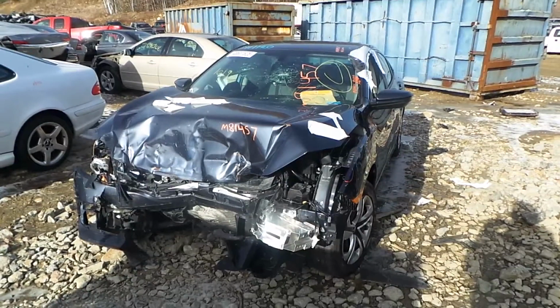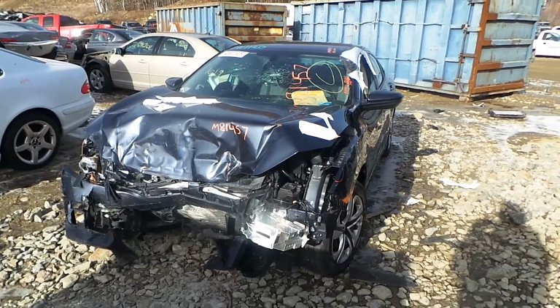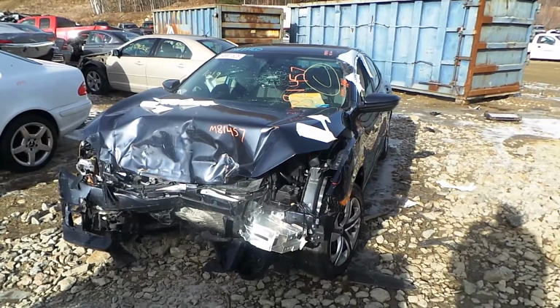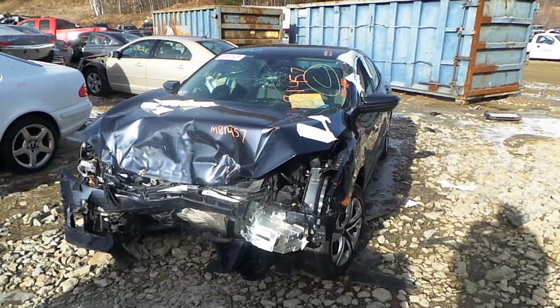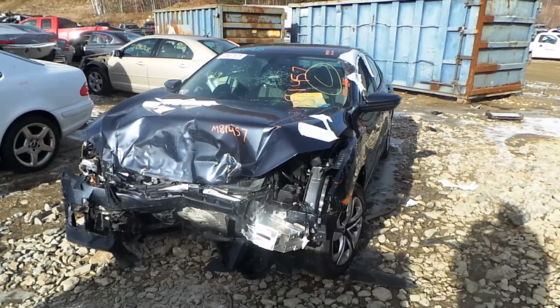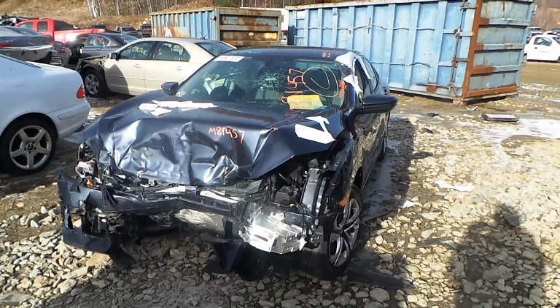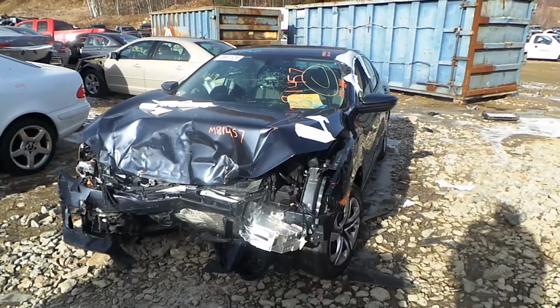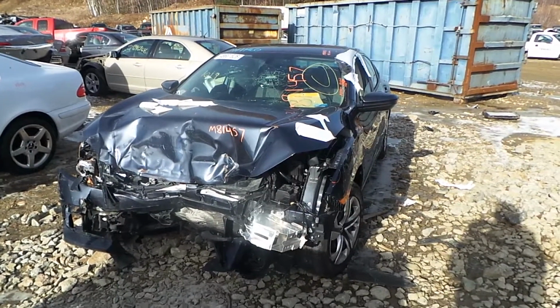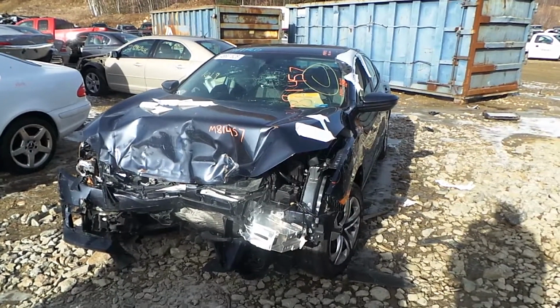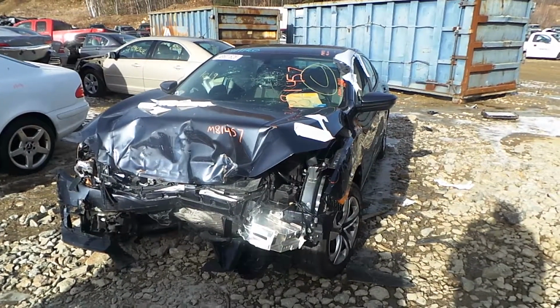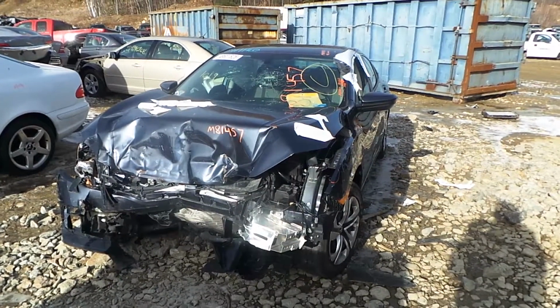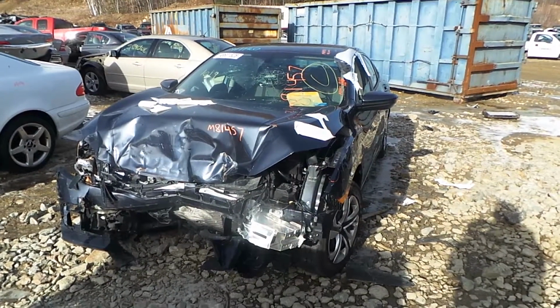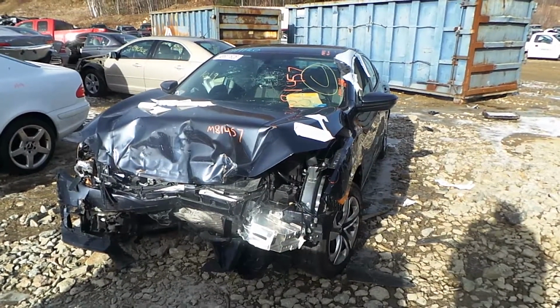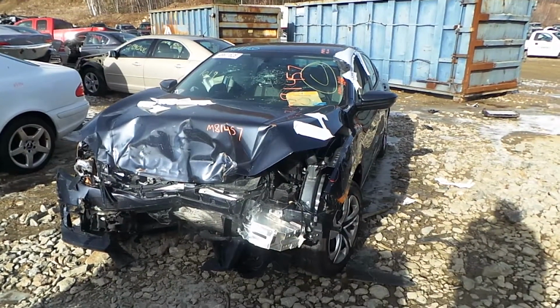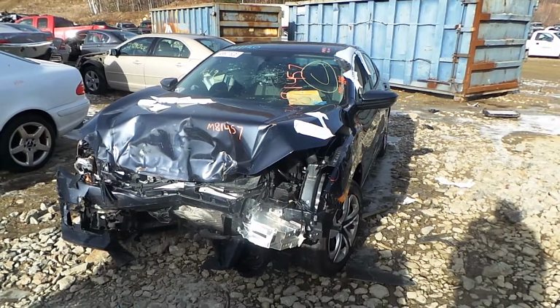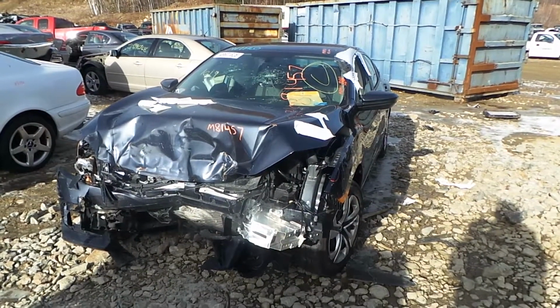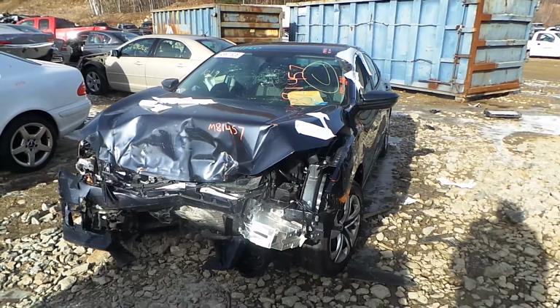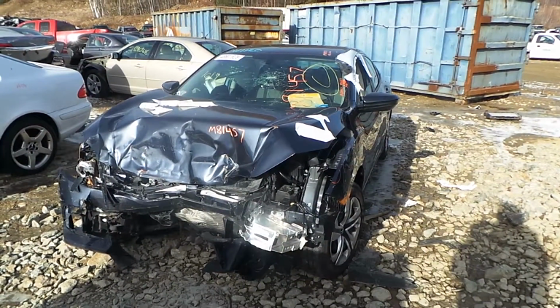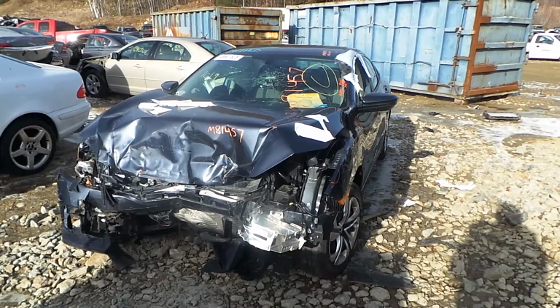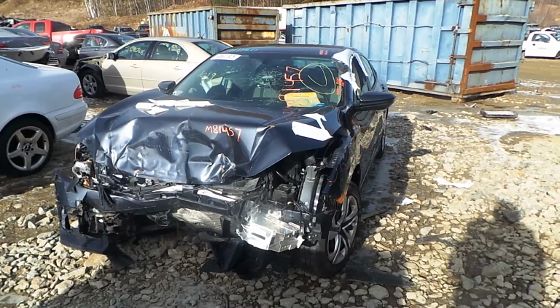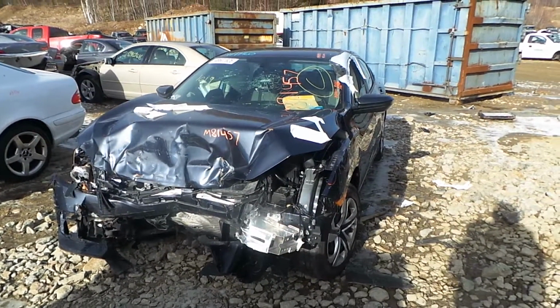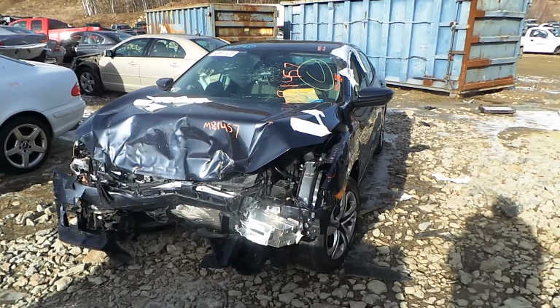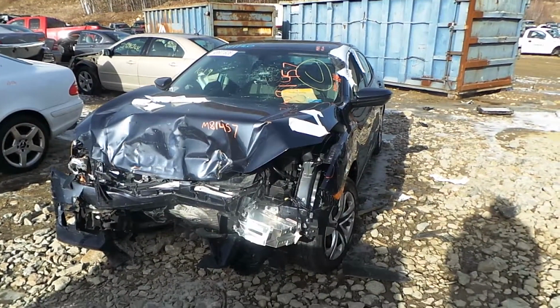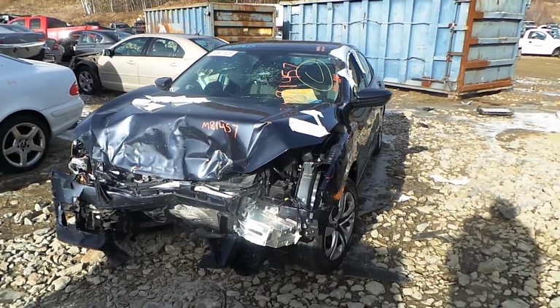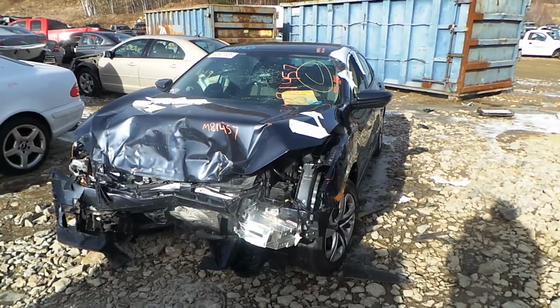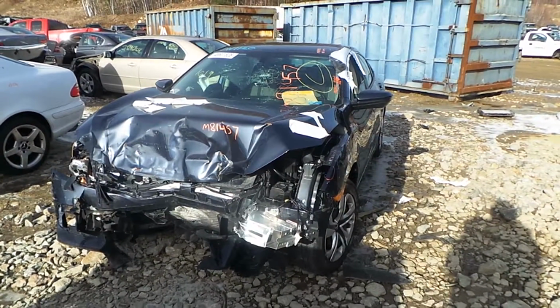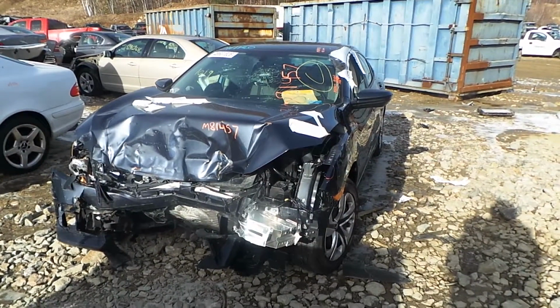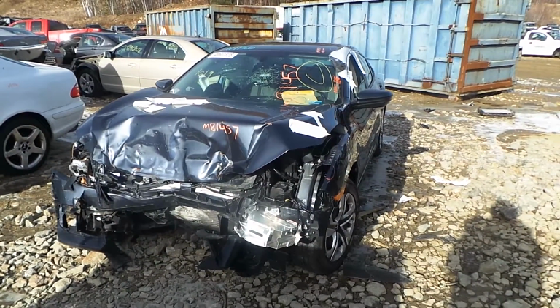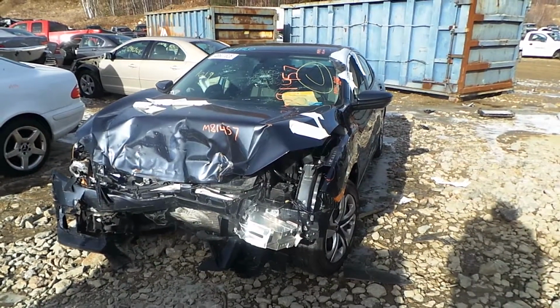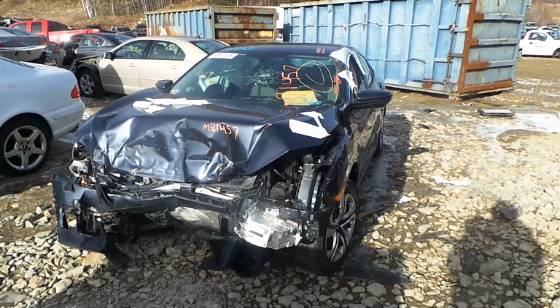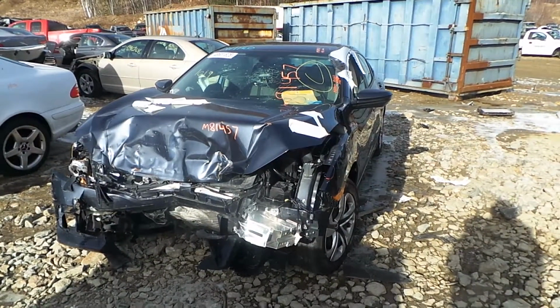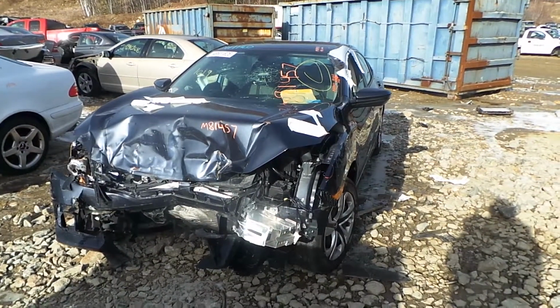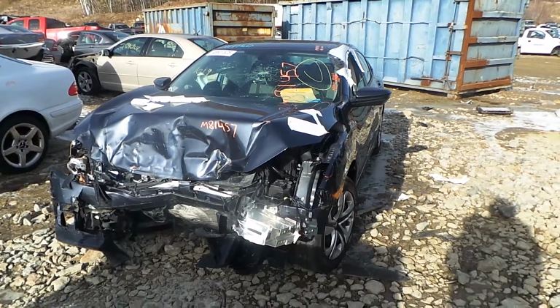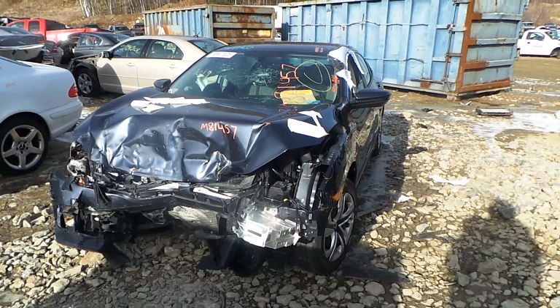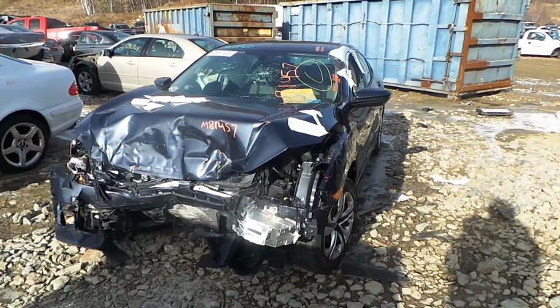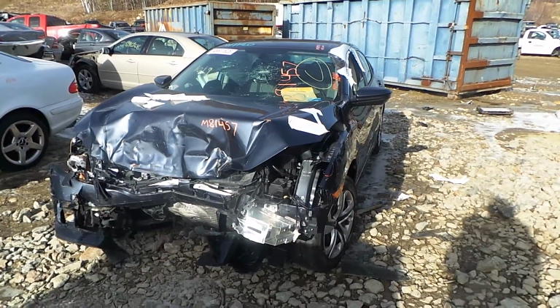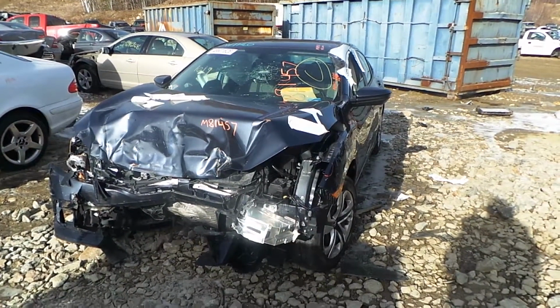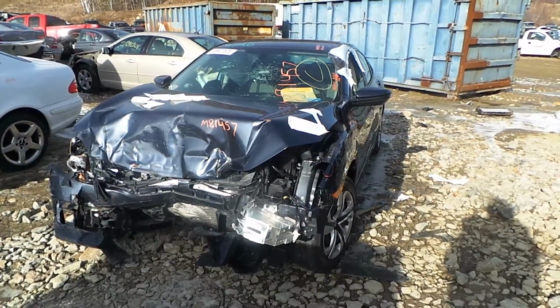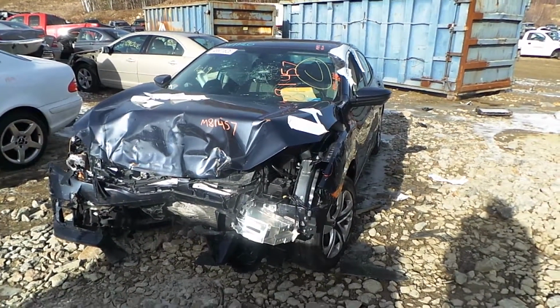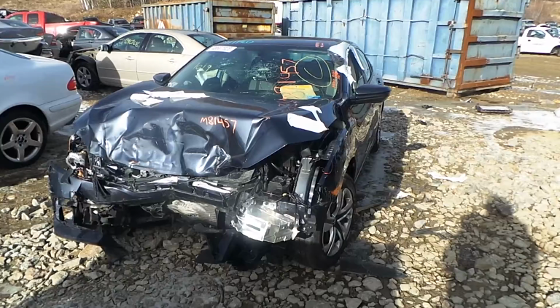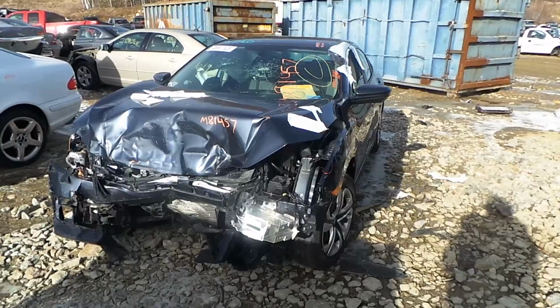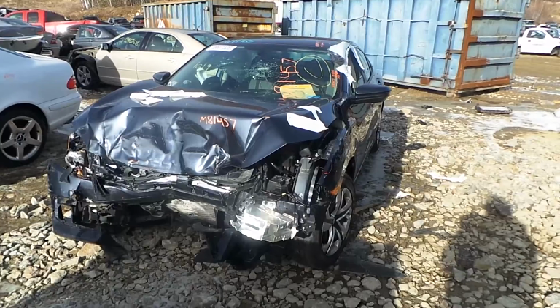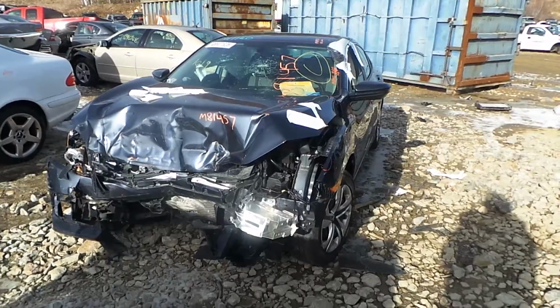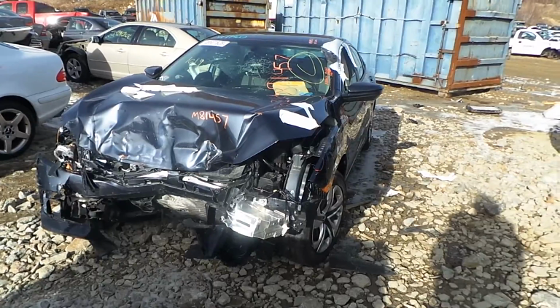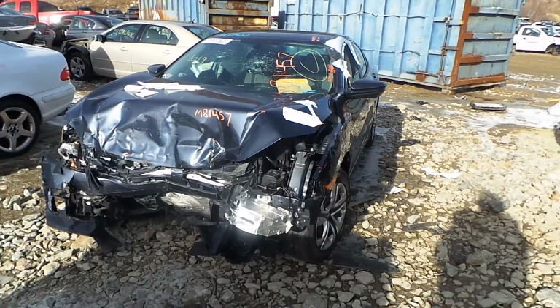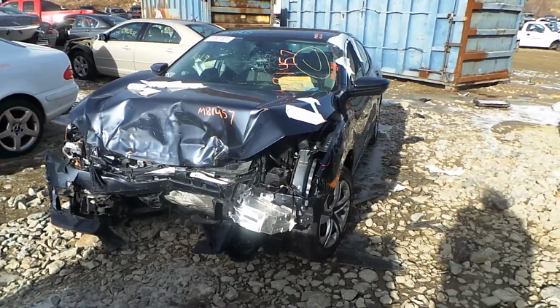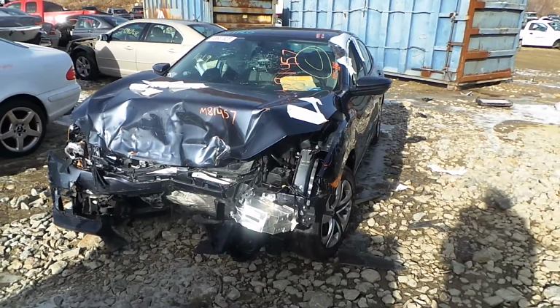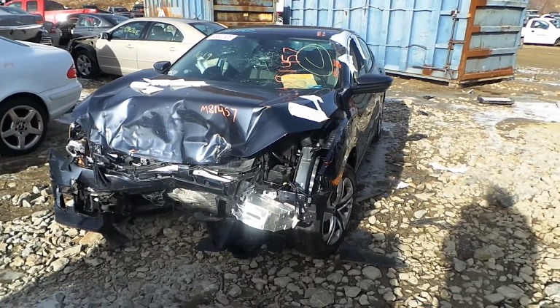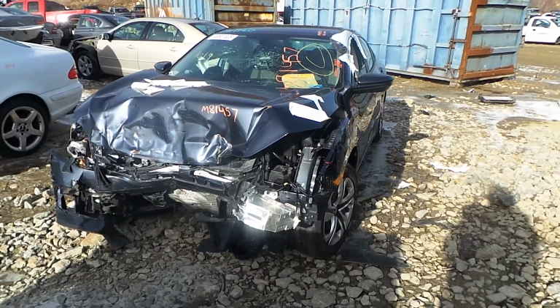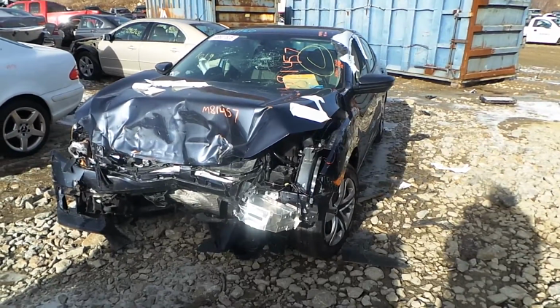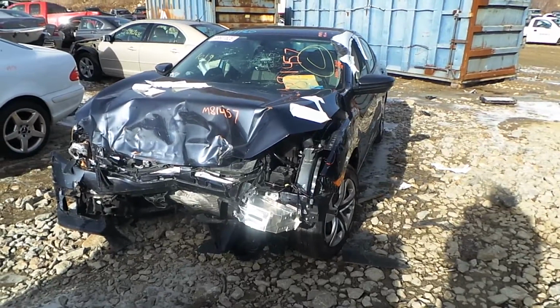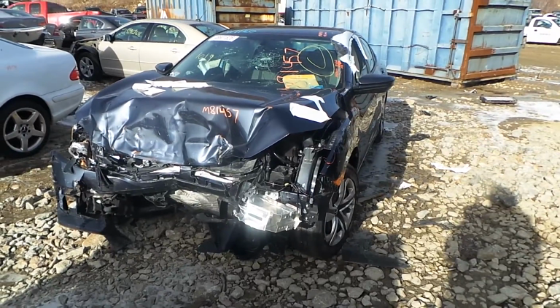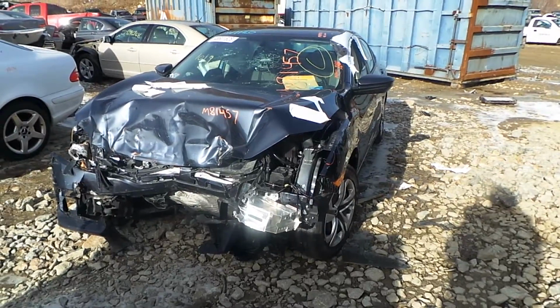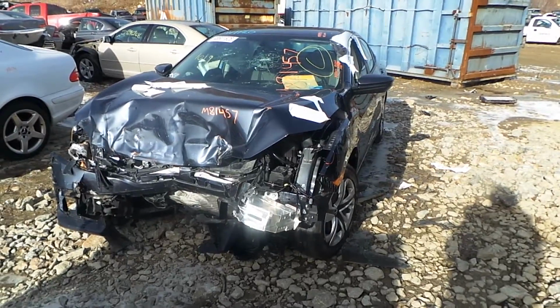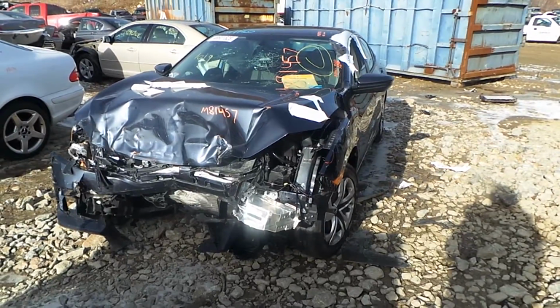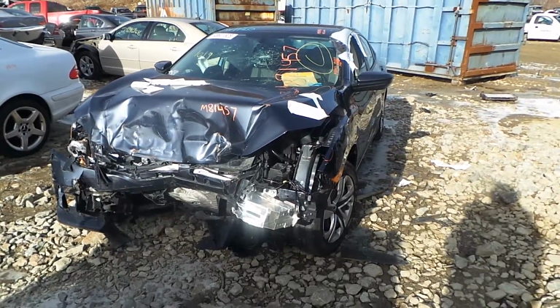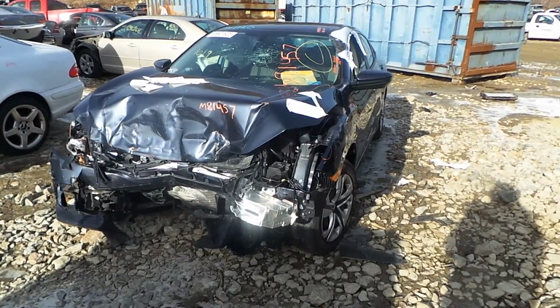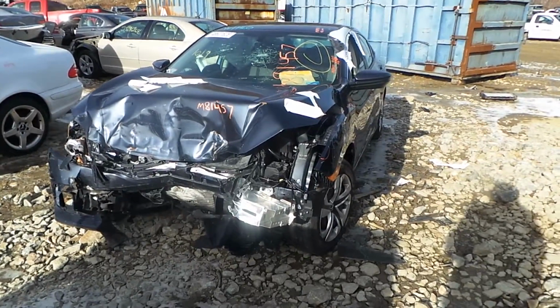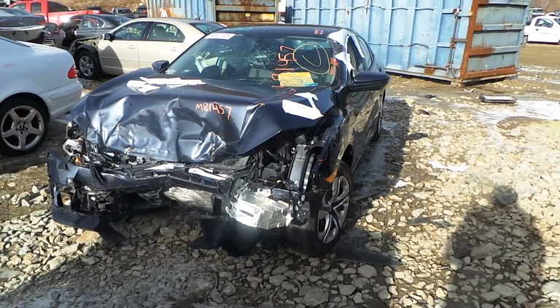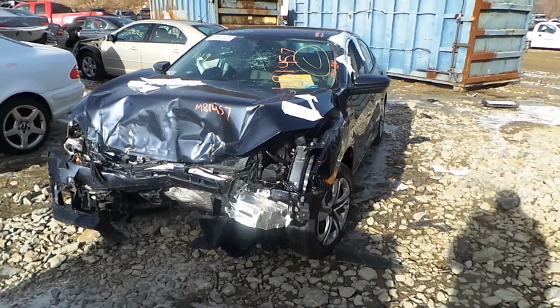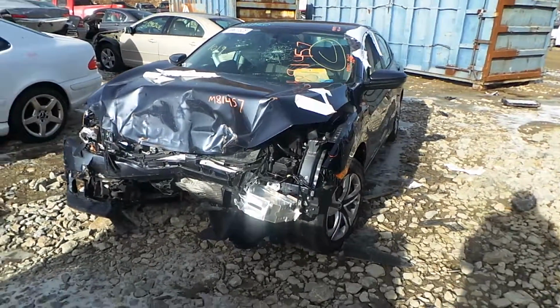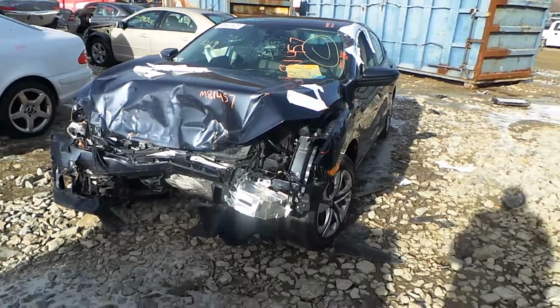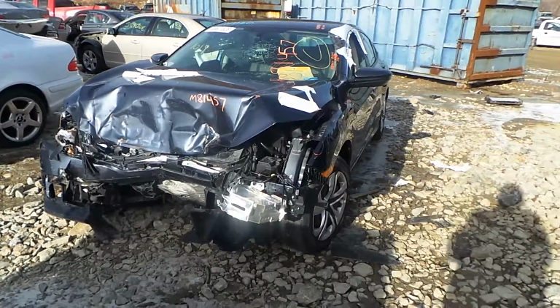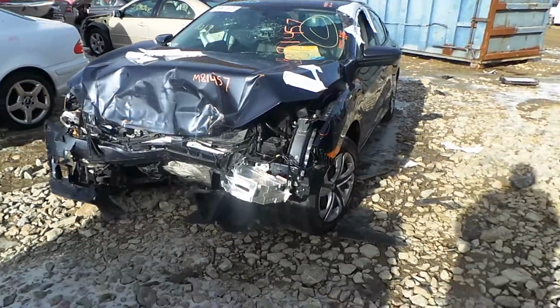Hi, it's Kyle with New England Auto & Truck Recyclers. Today we are parting out a 2018 Honda Civic, stock number is M81457.